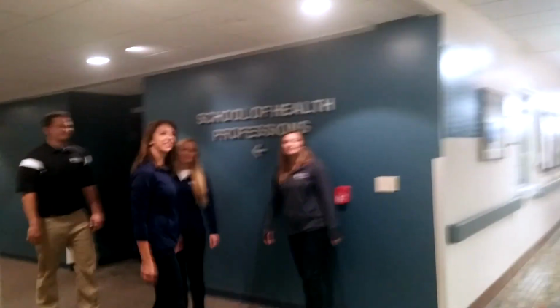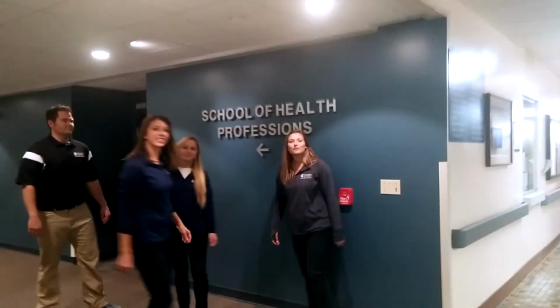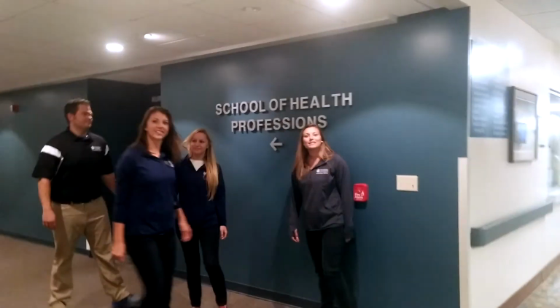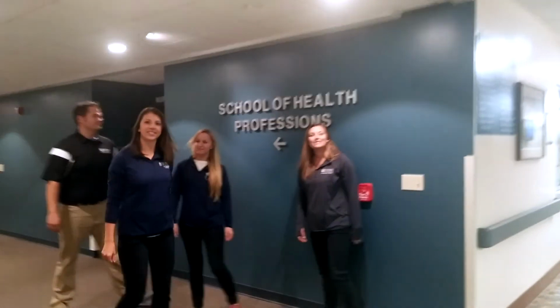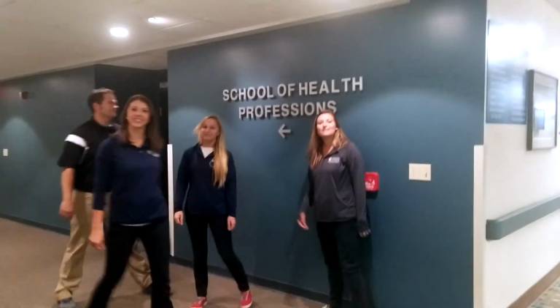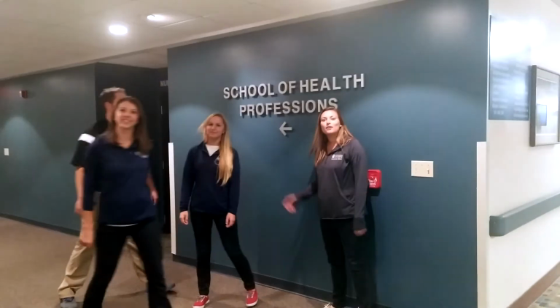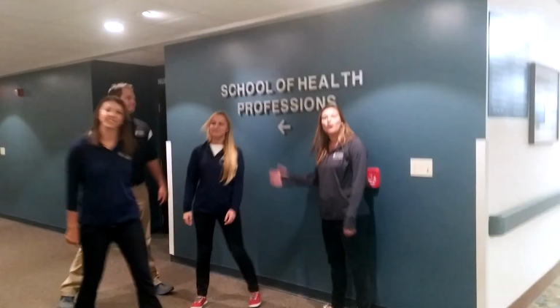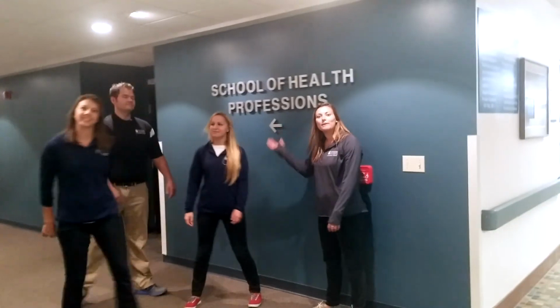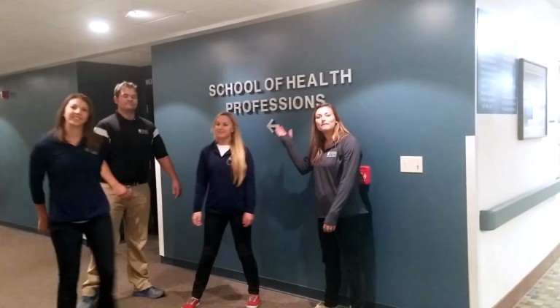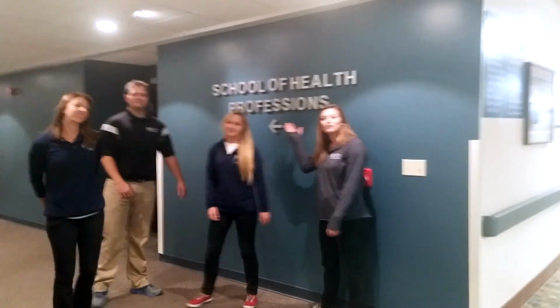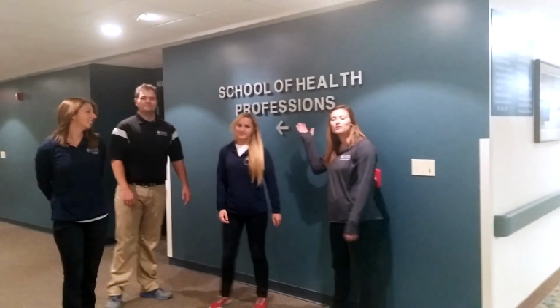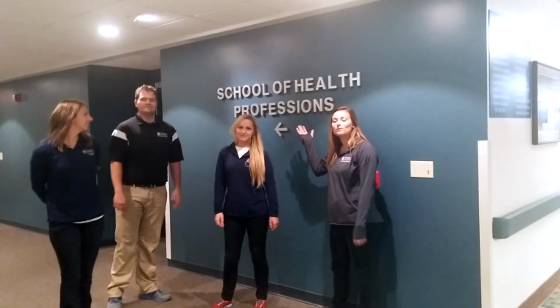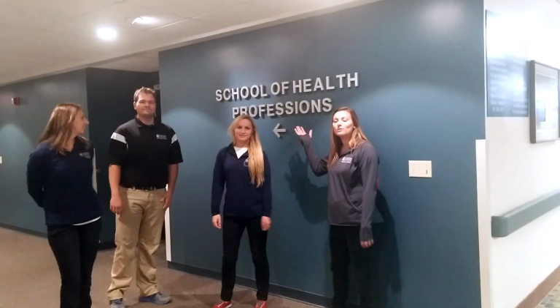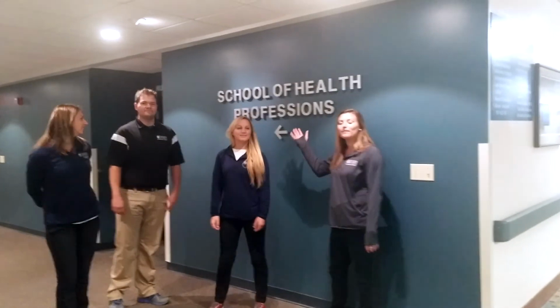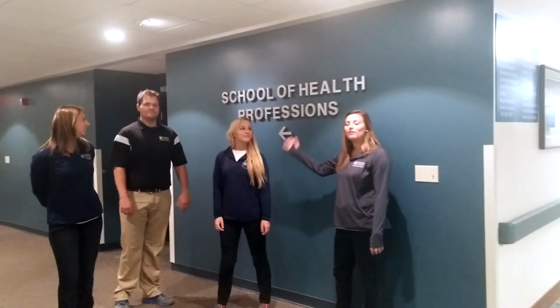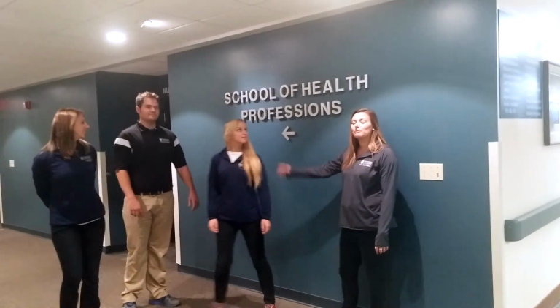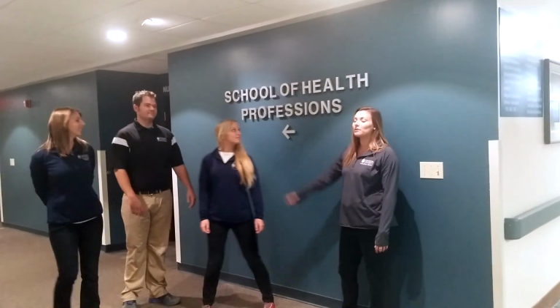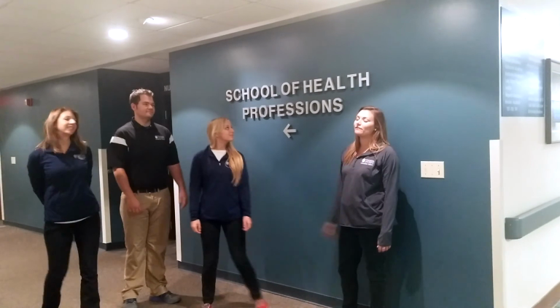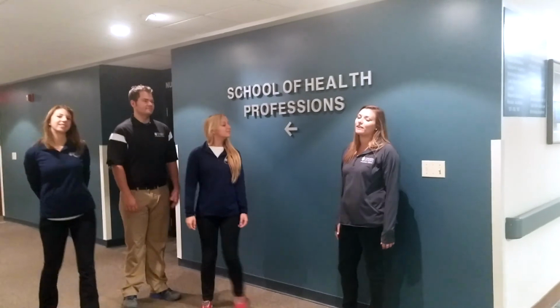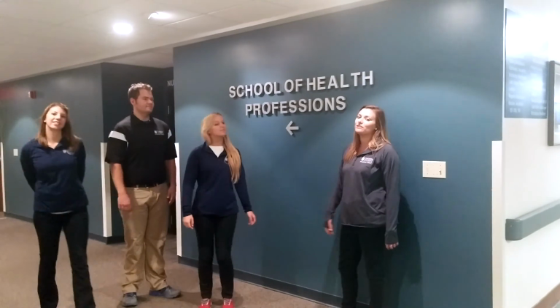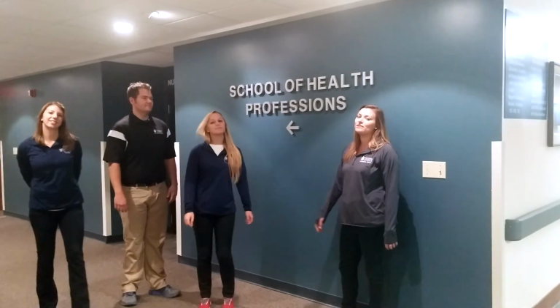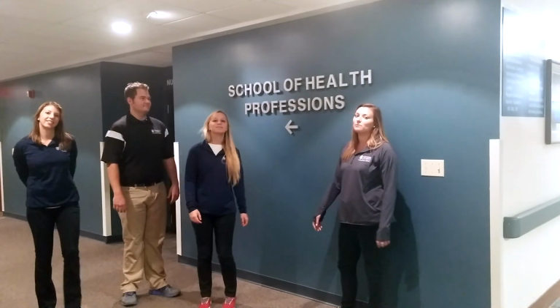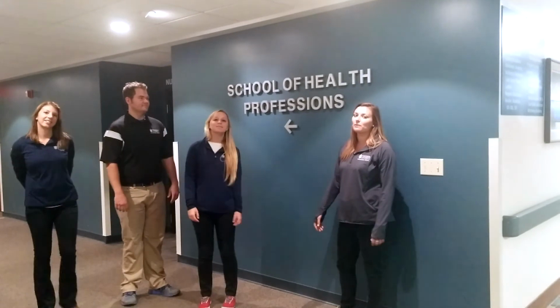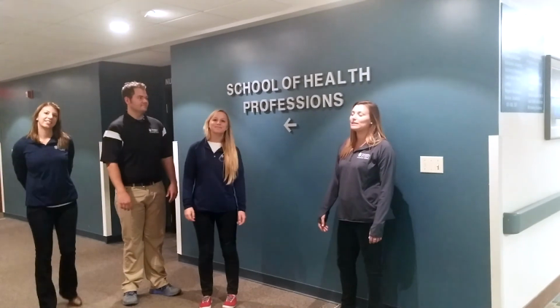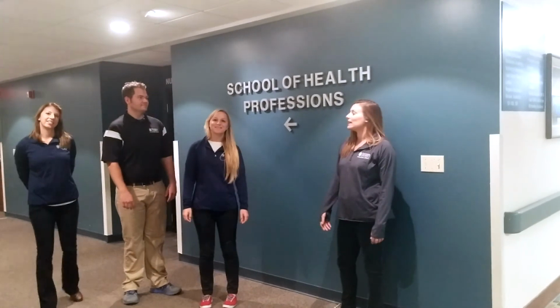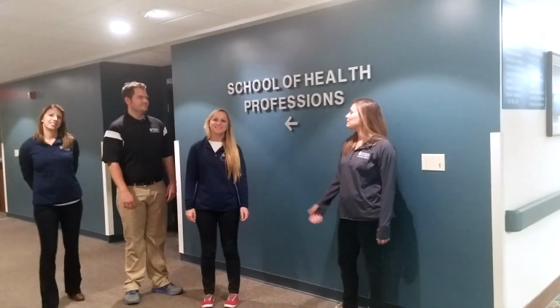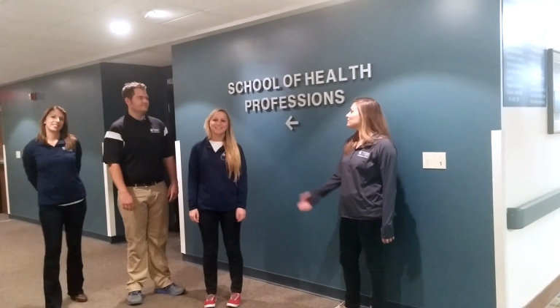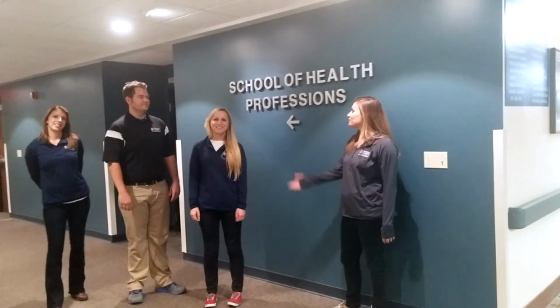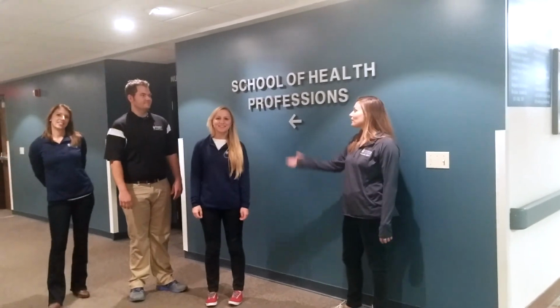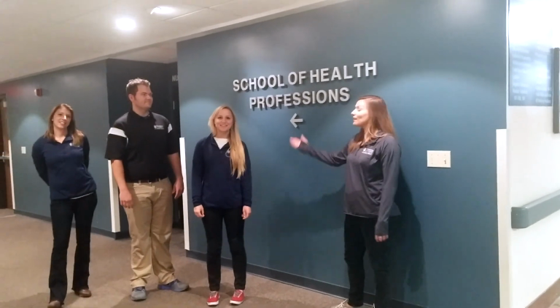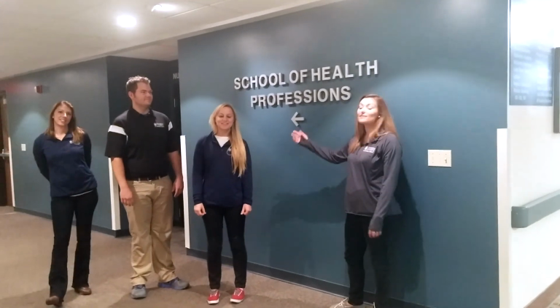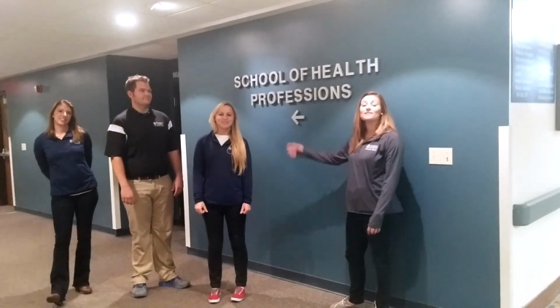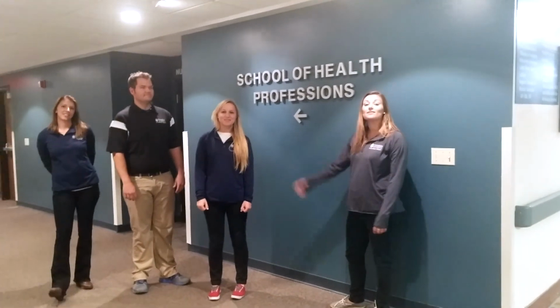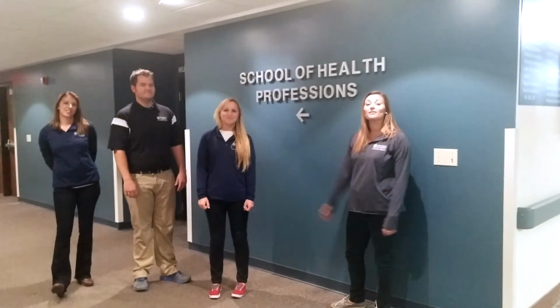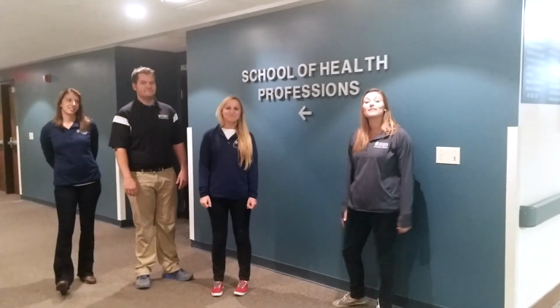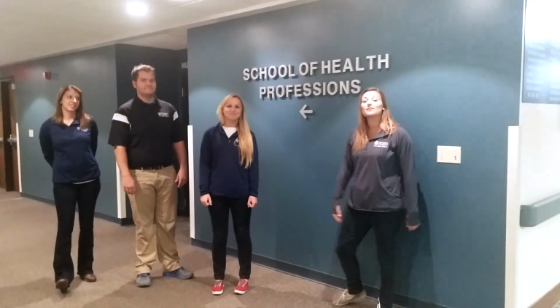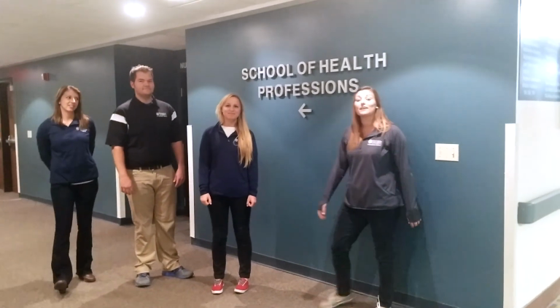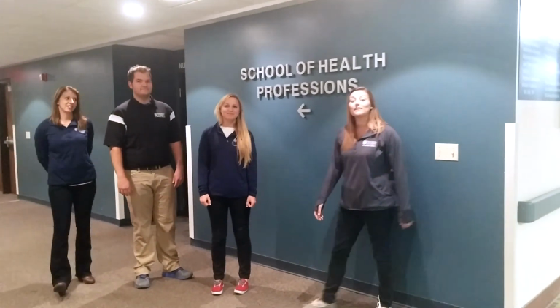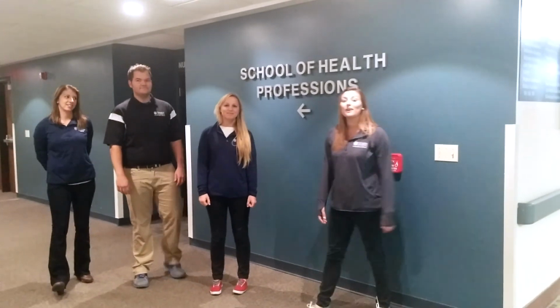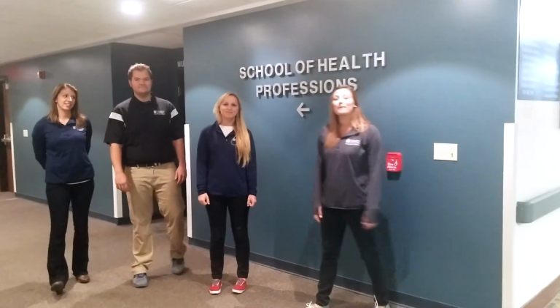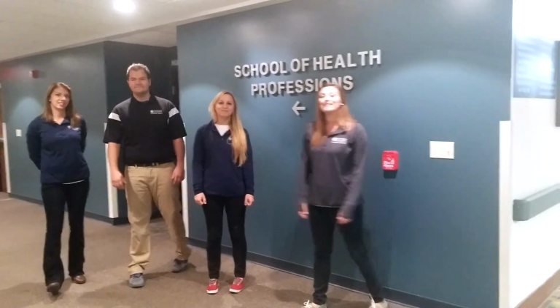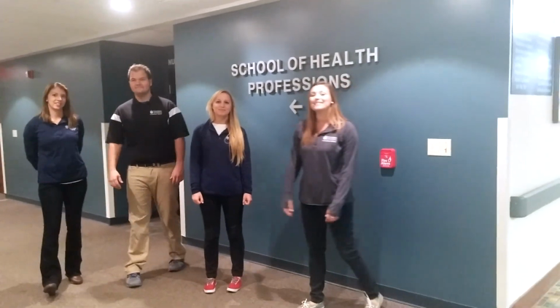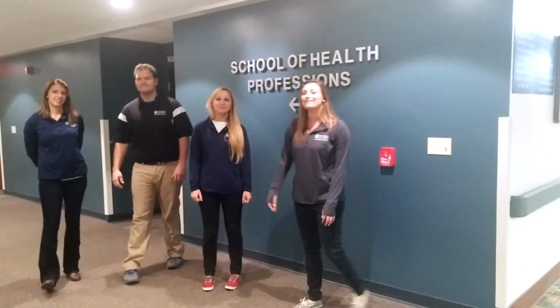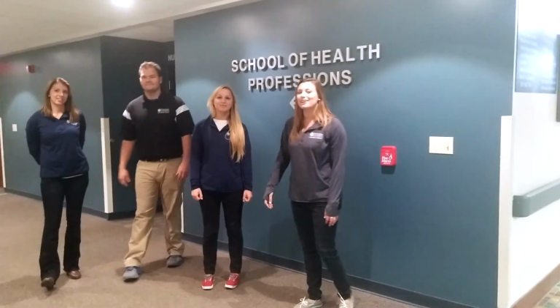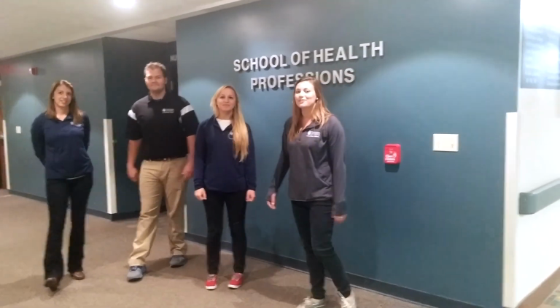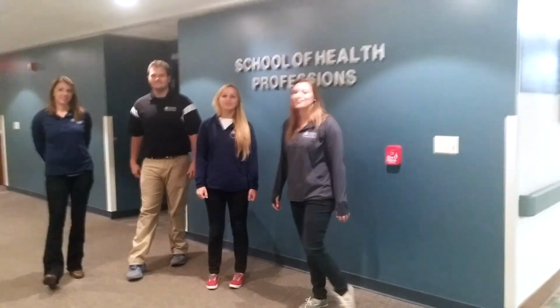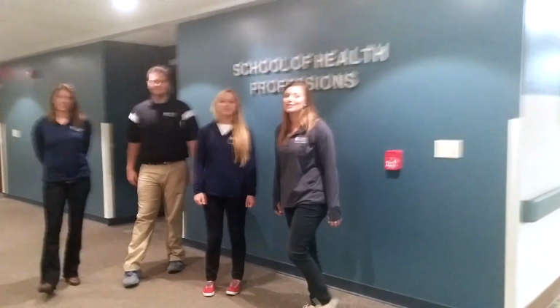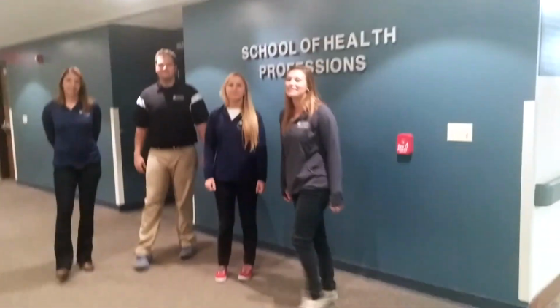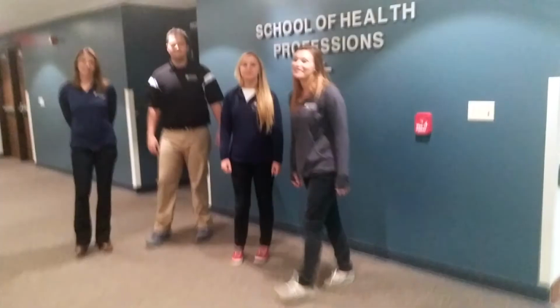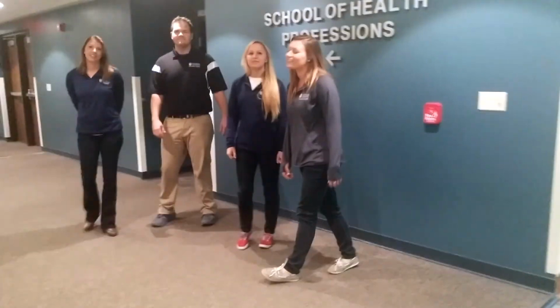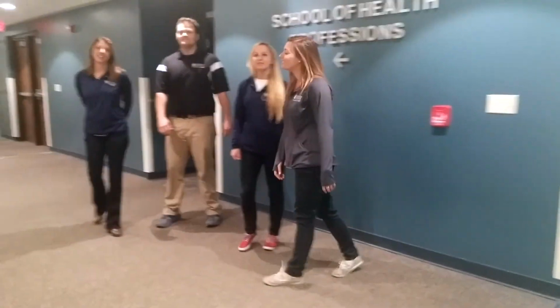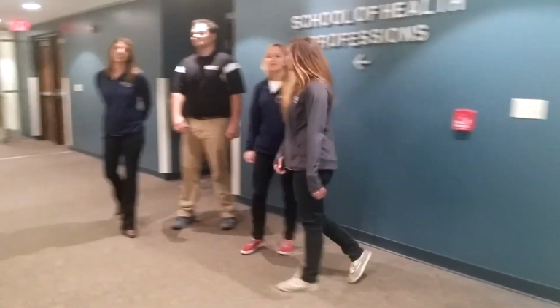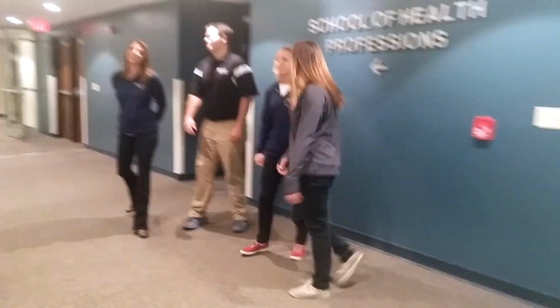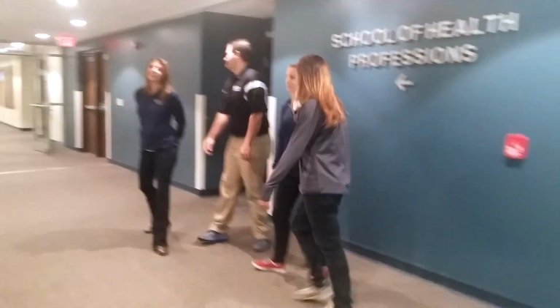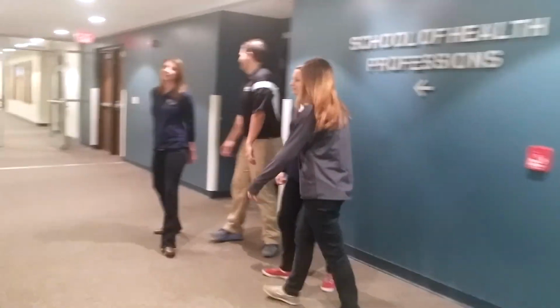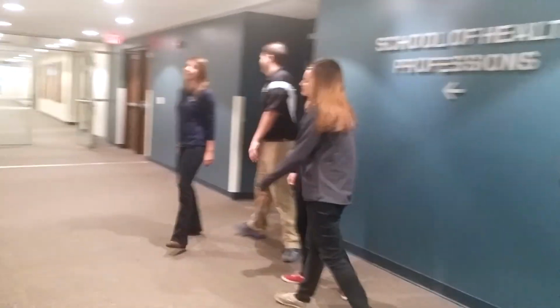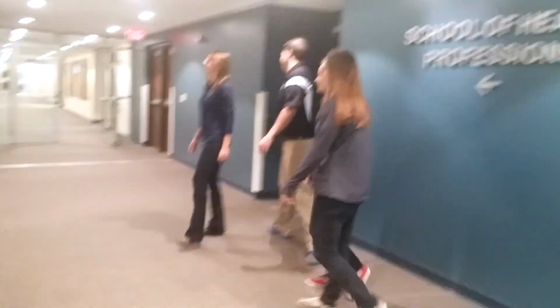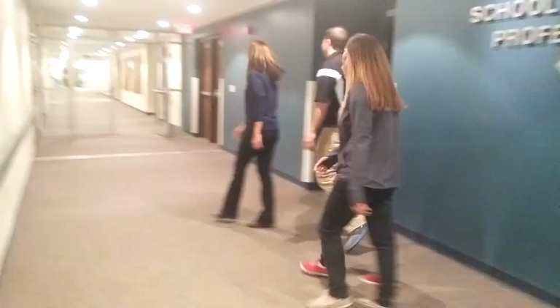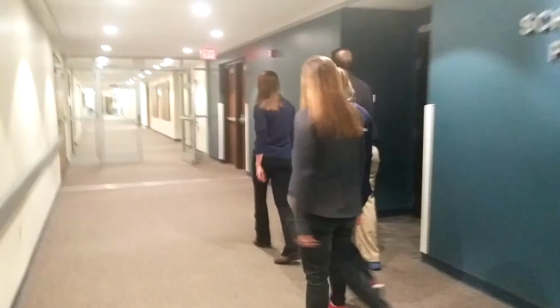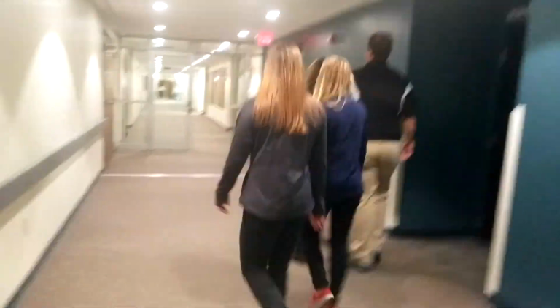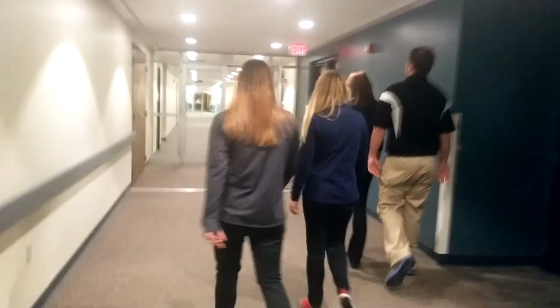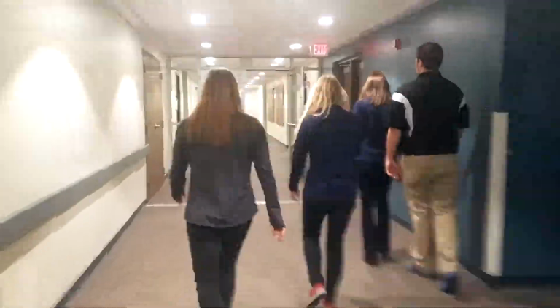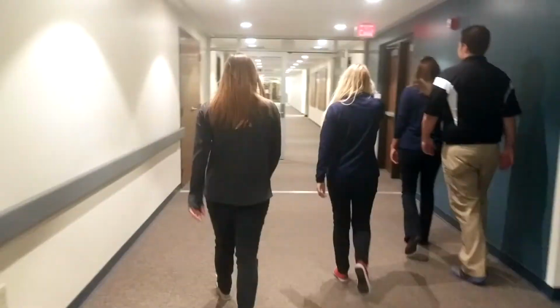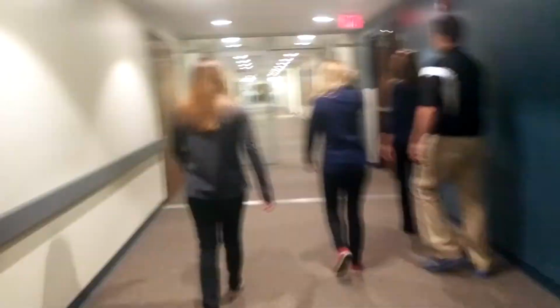This is the hallway for the School of Health Professions where we take most of our classes. Let's go down the hallway and see if Dr. Sheila's here.